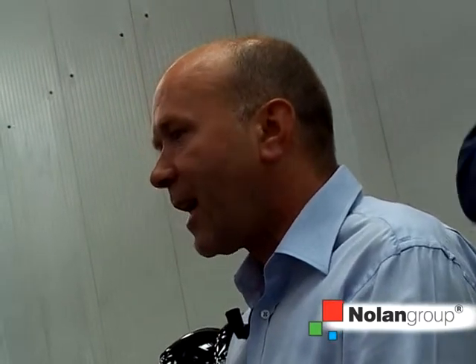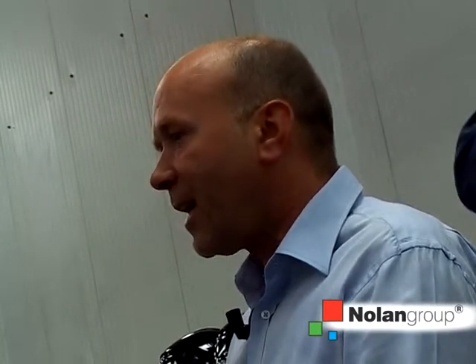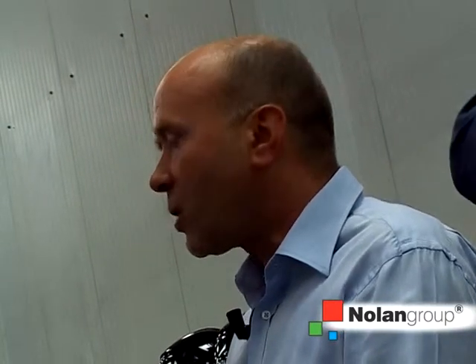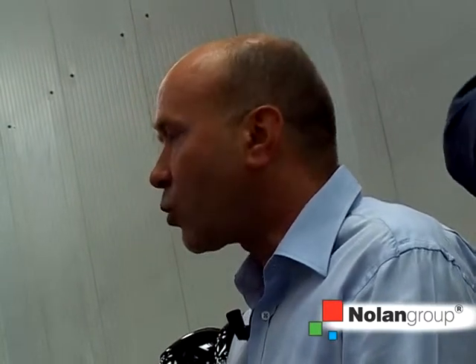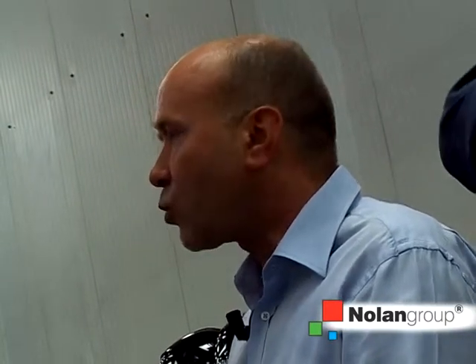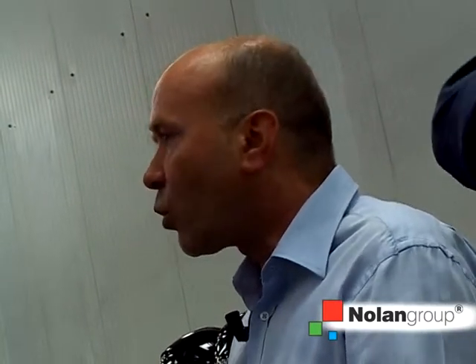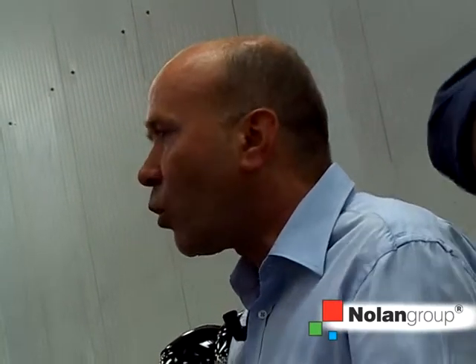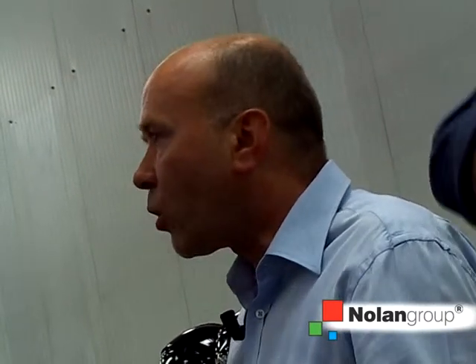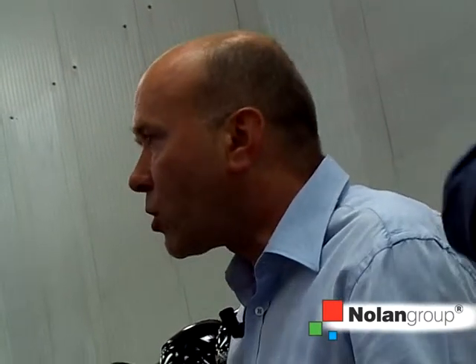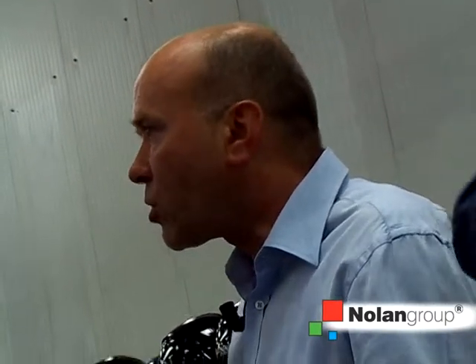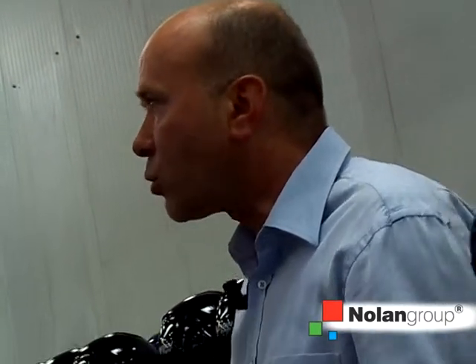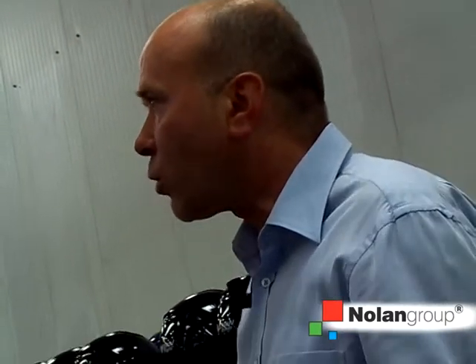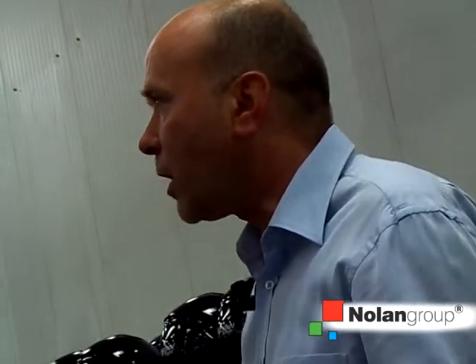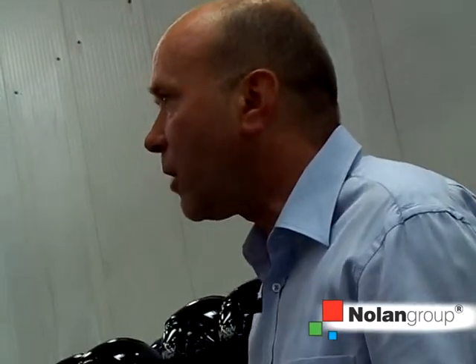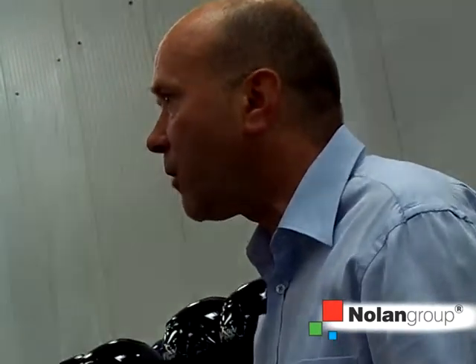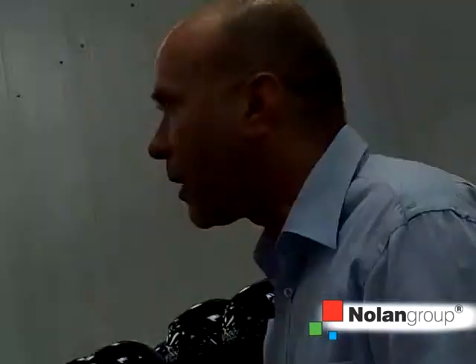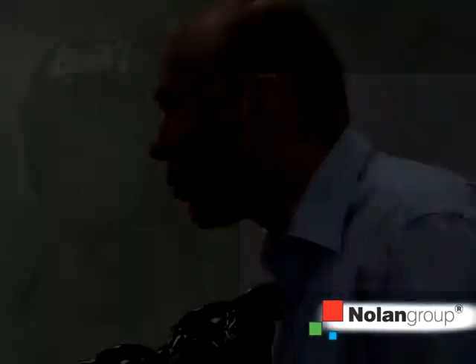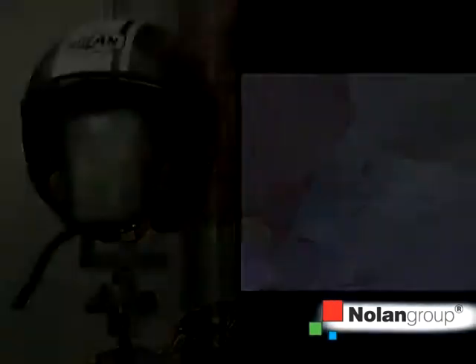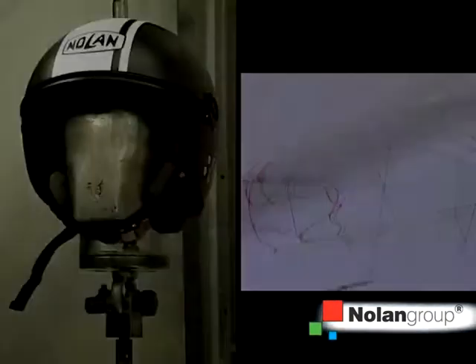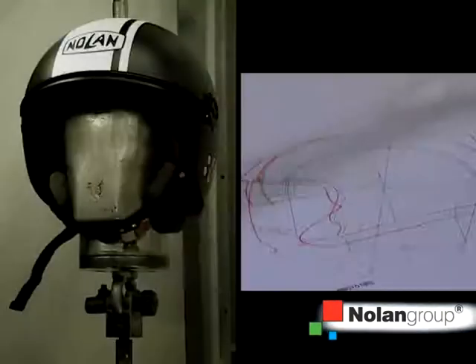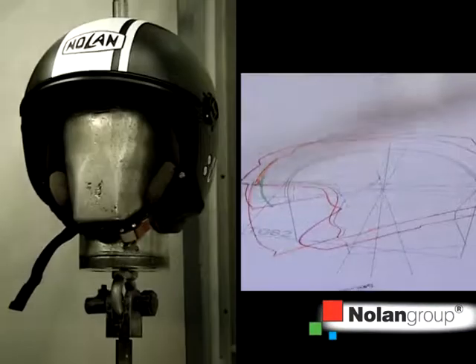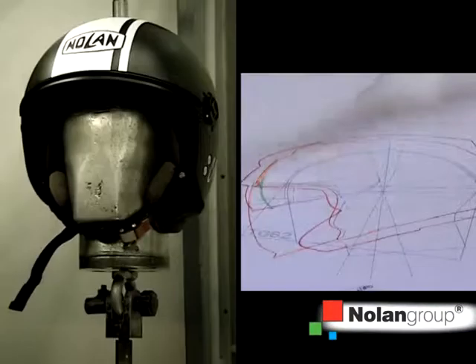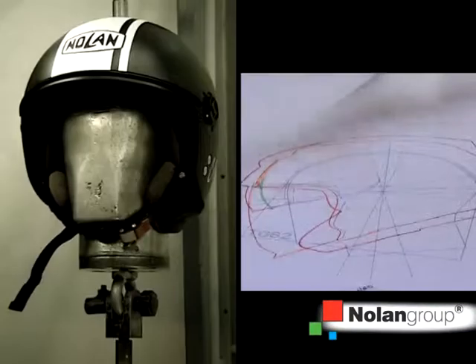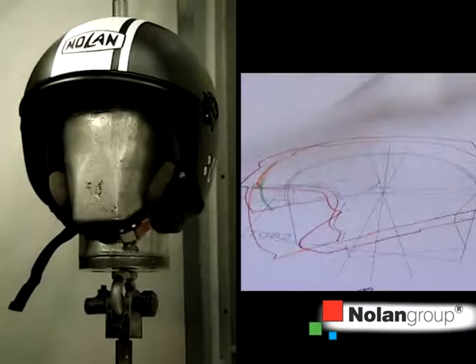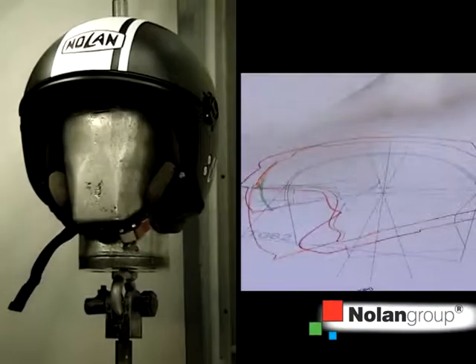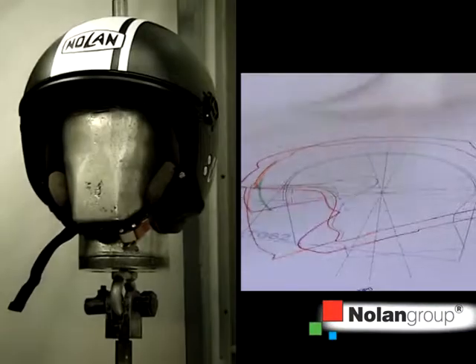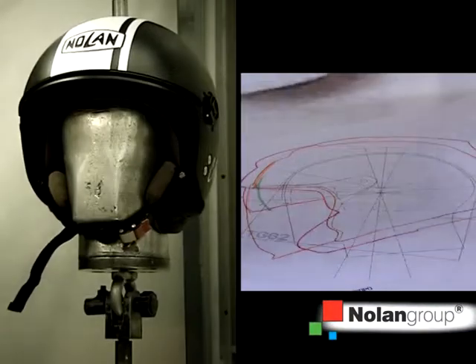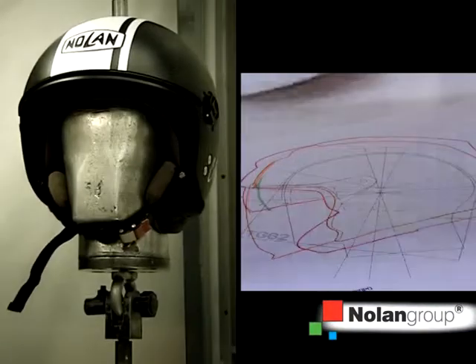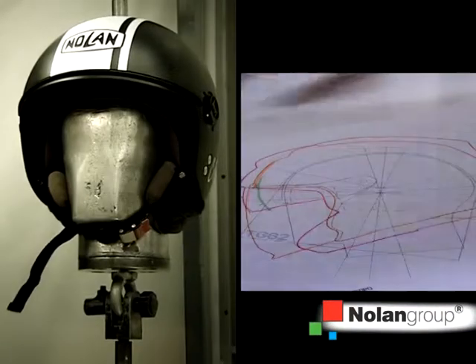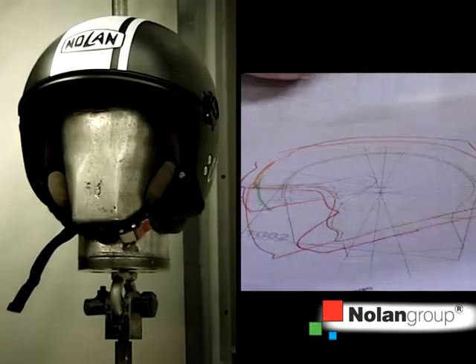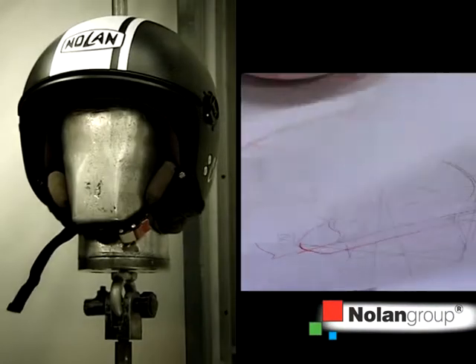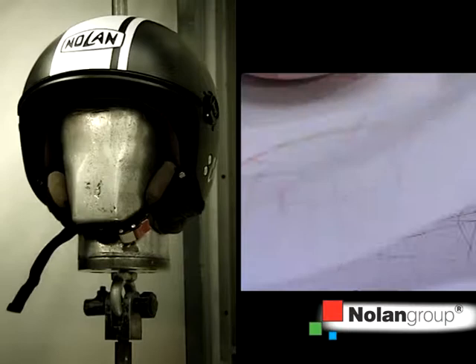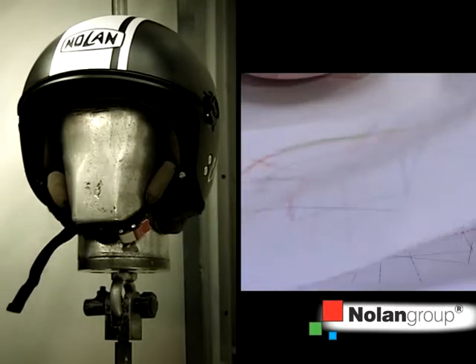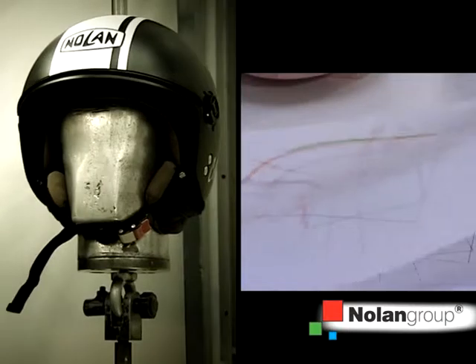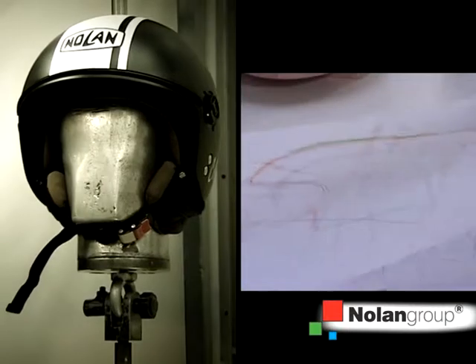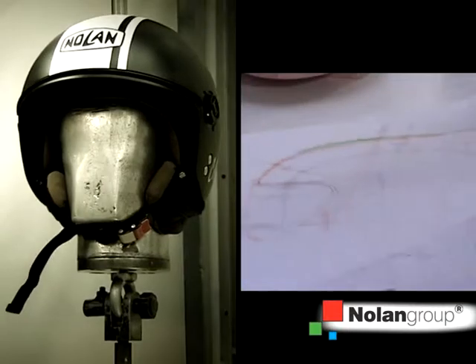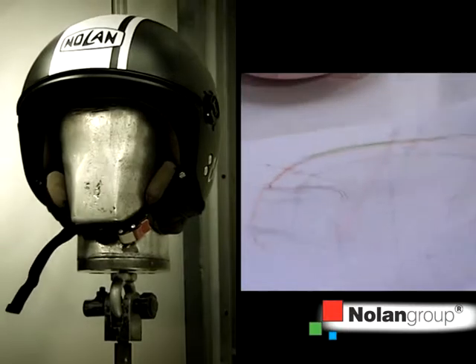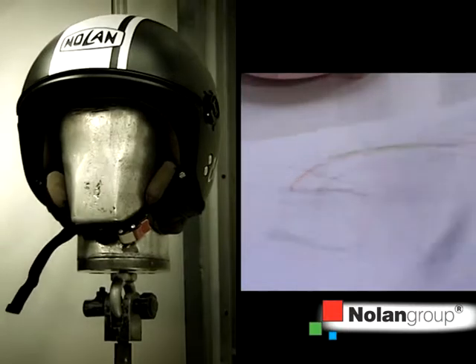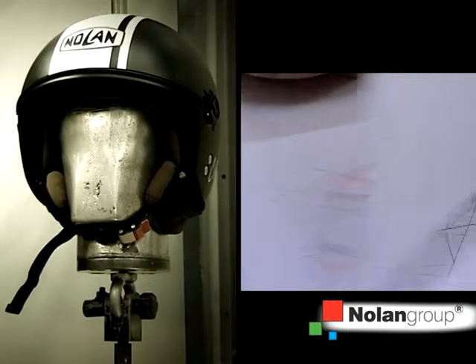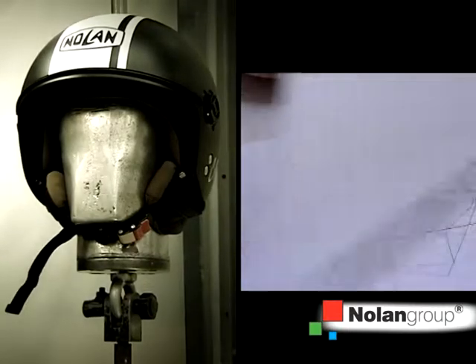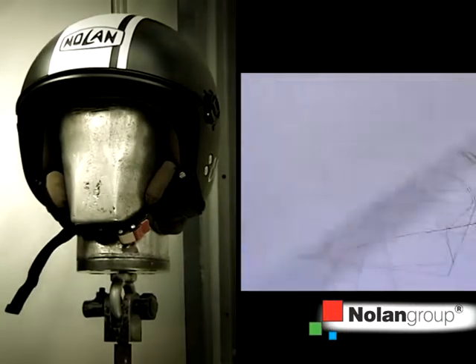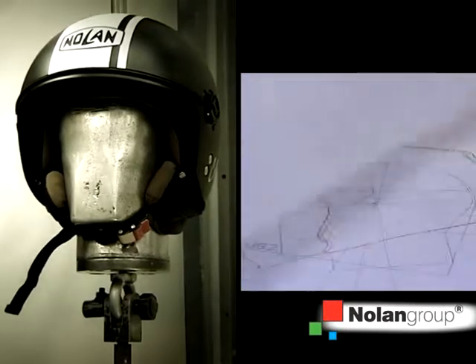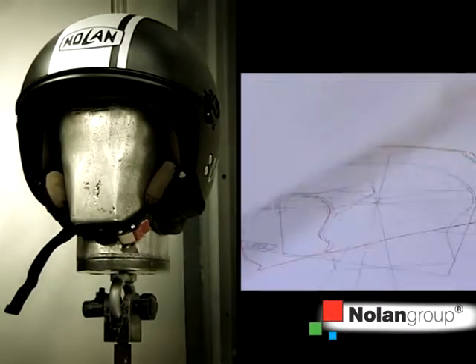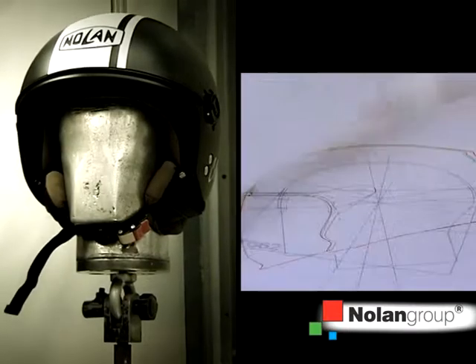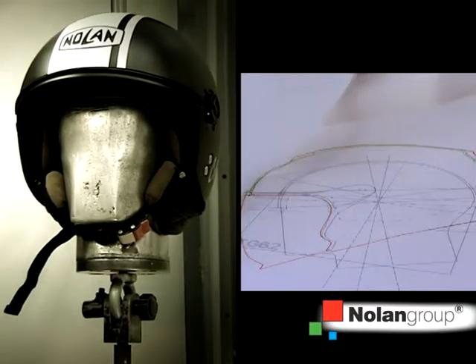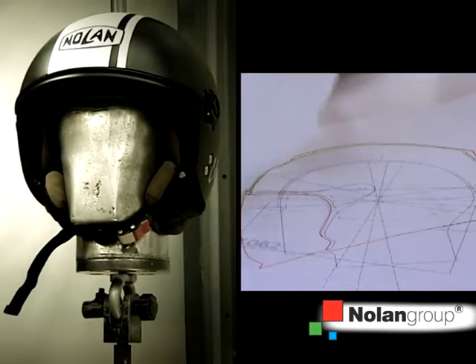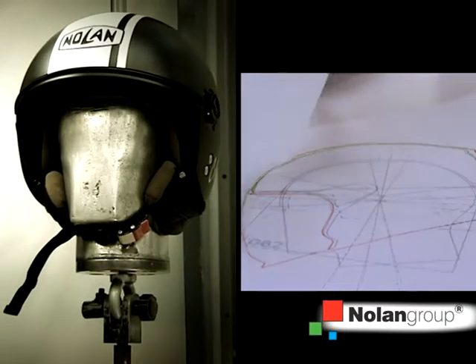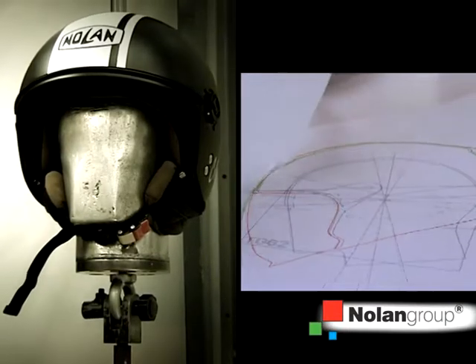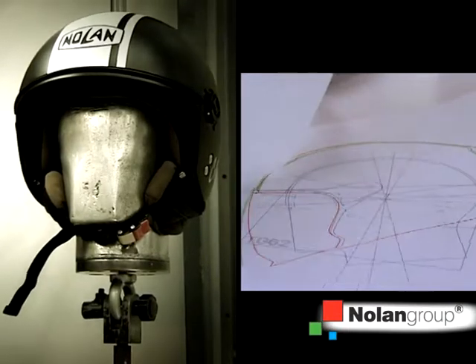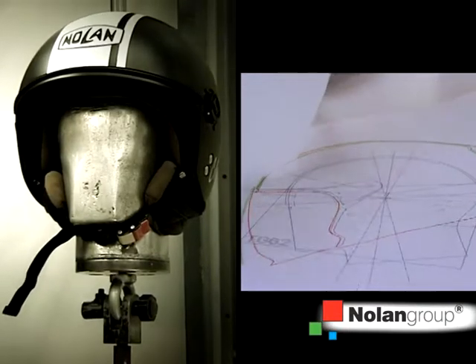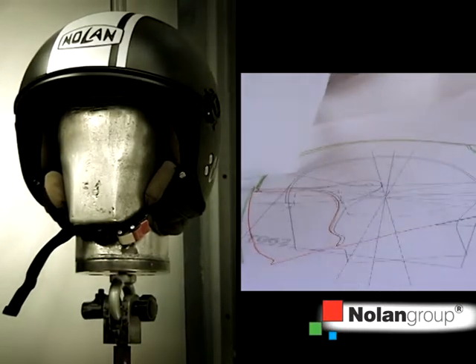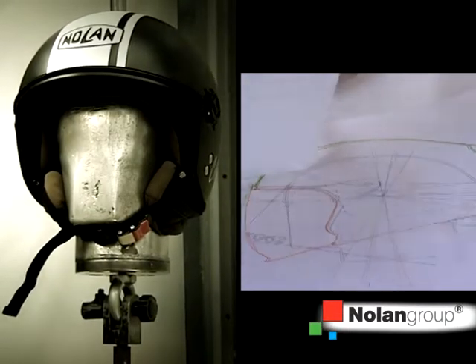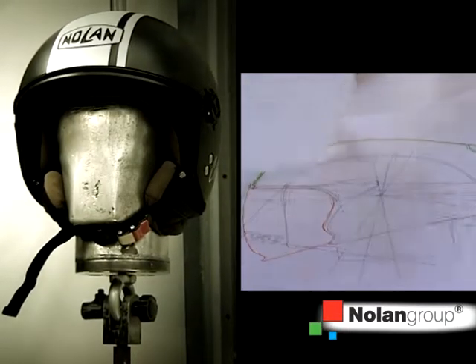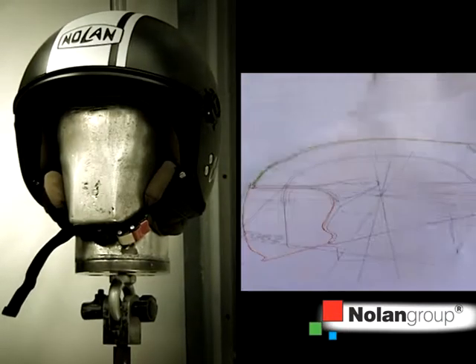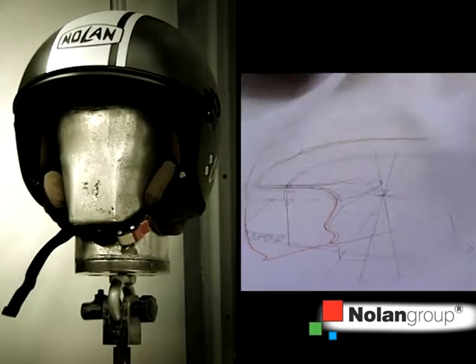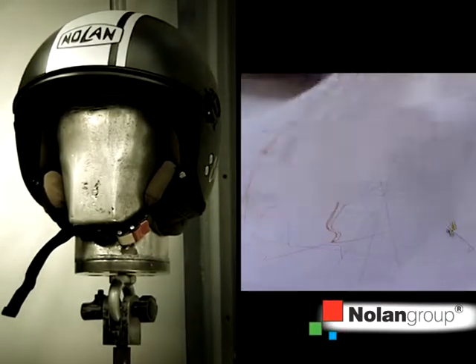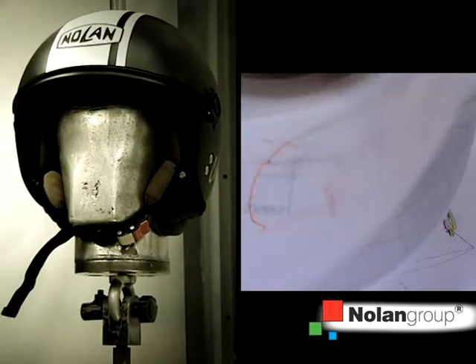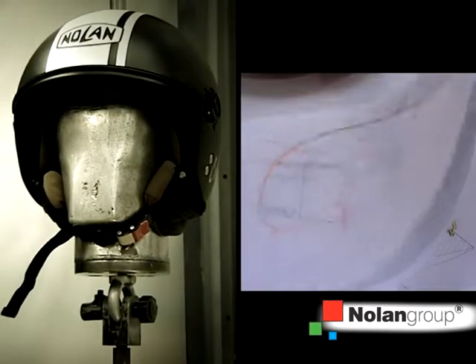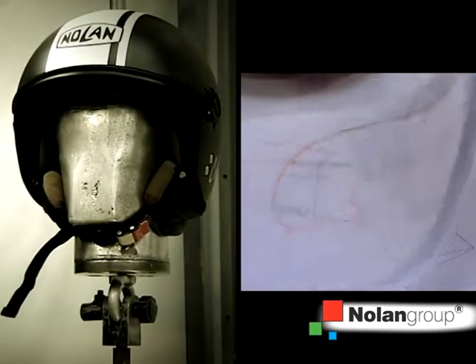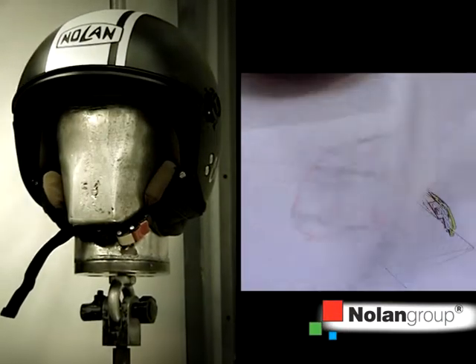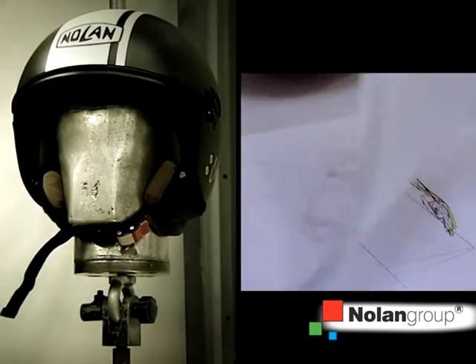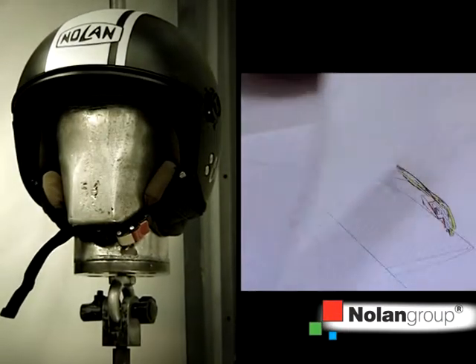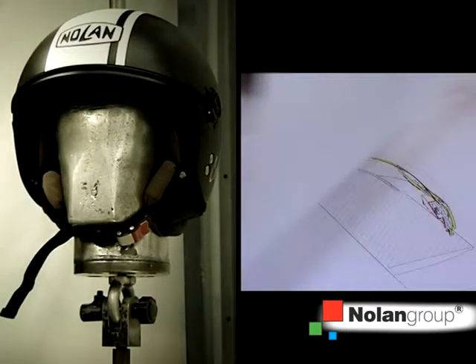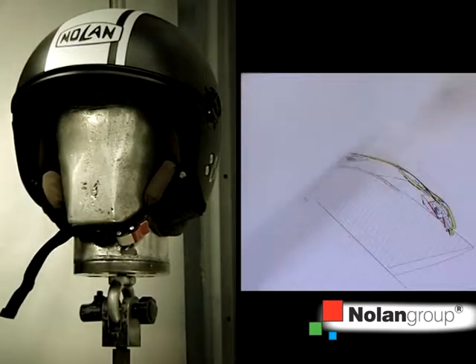The straps and chin straps are studied by us and are then placed on a one-to-one drawing scale and checked.